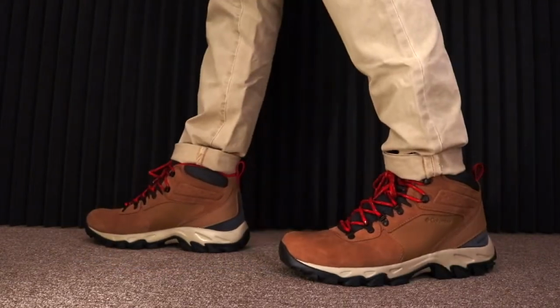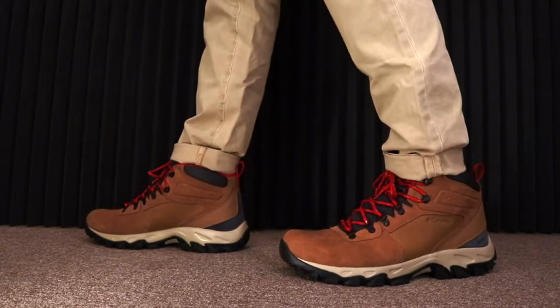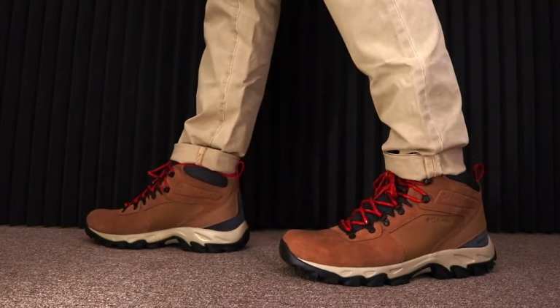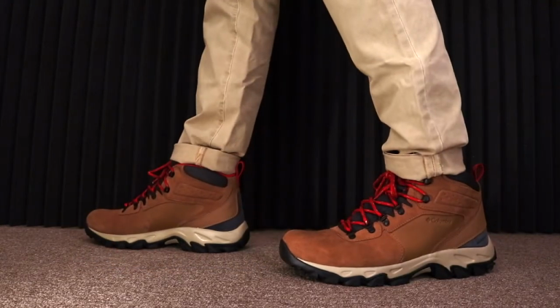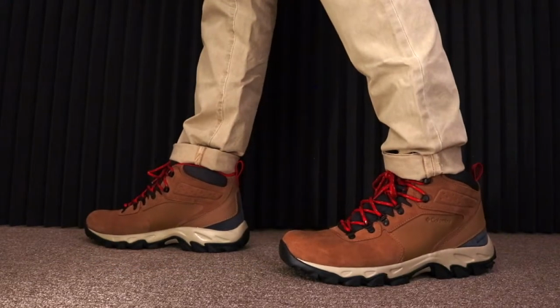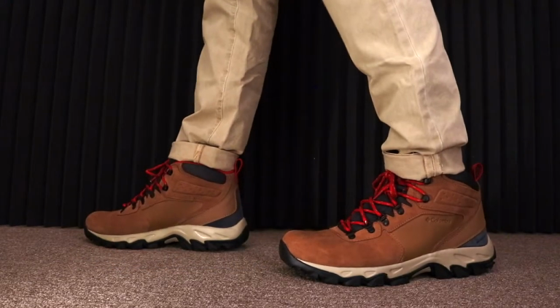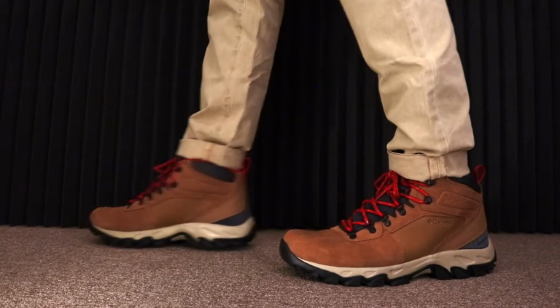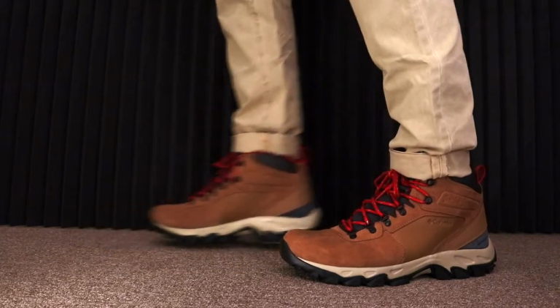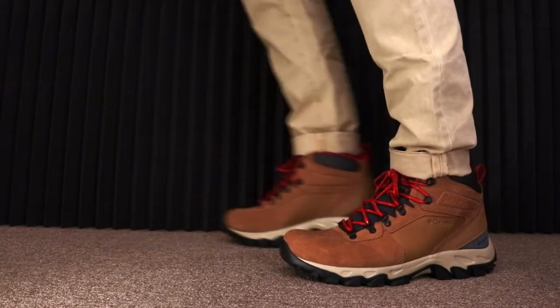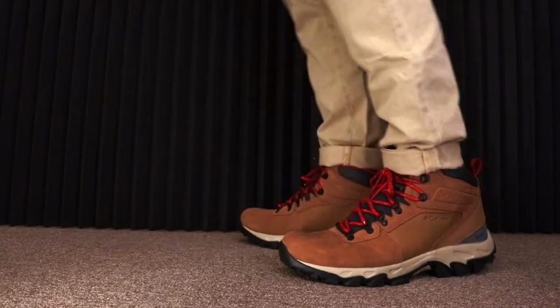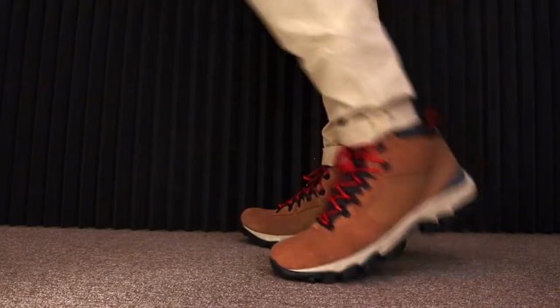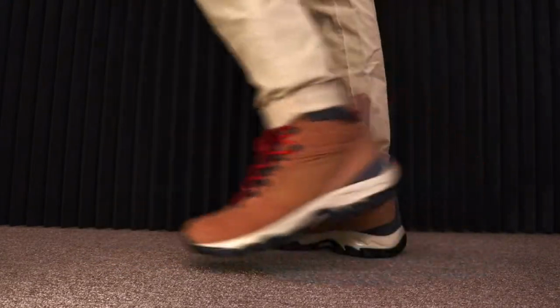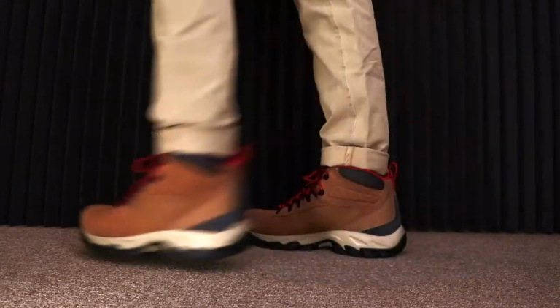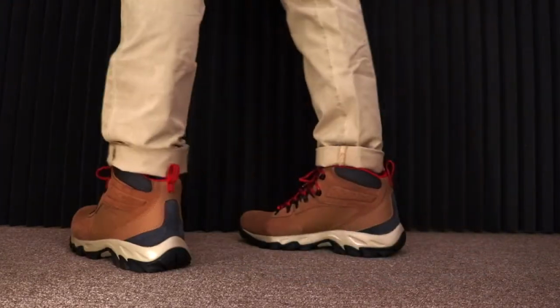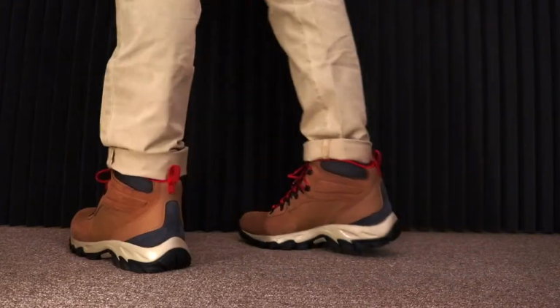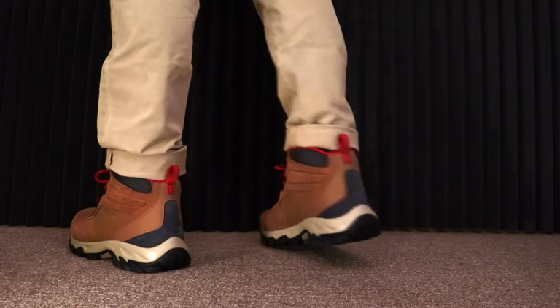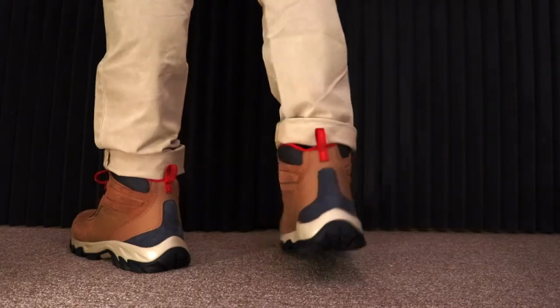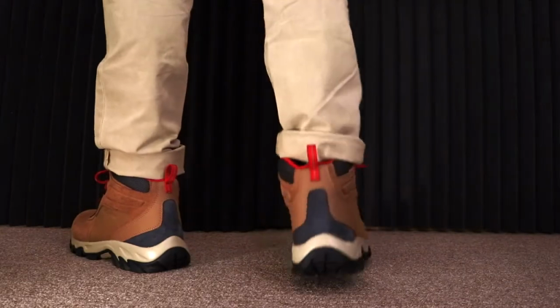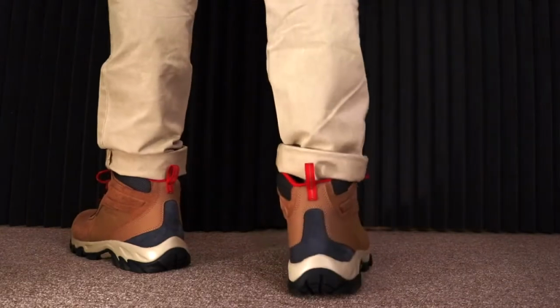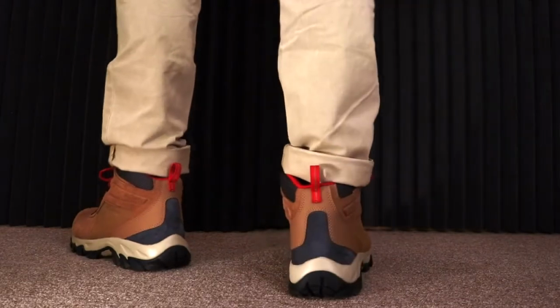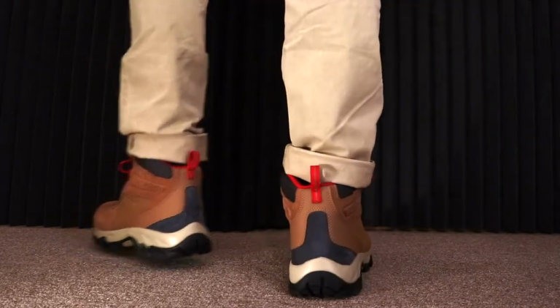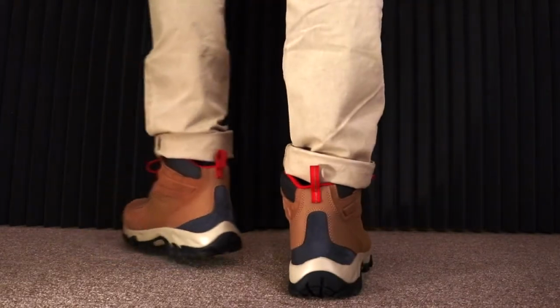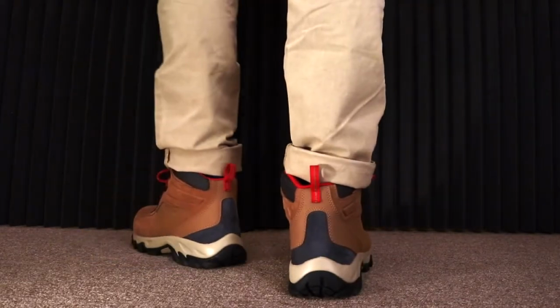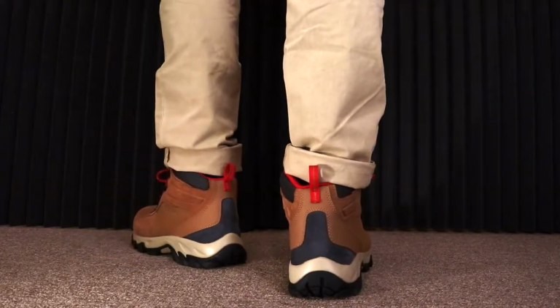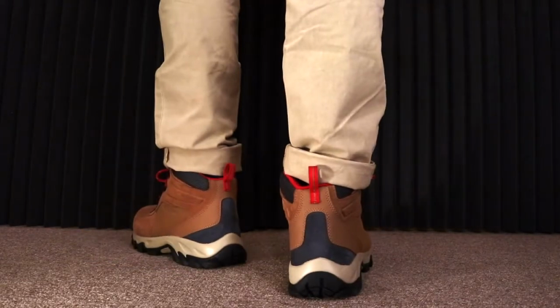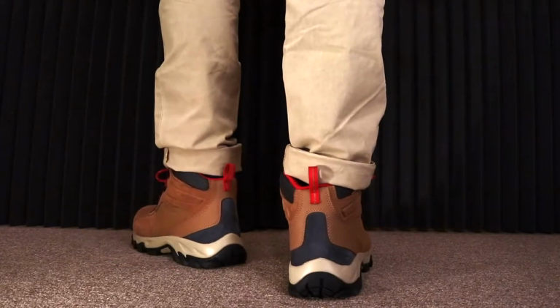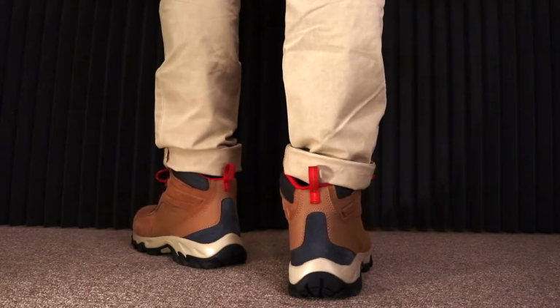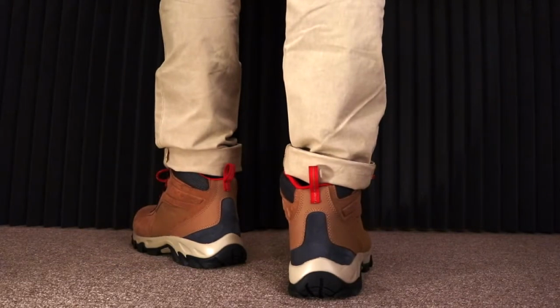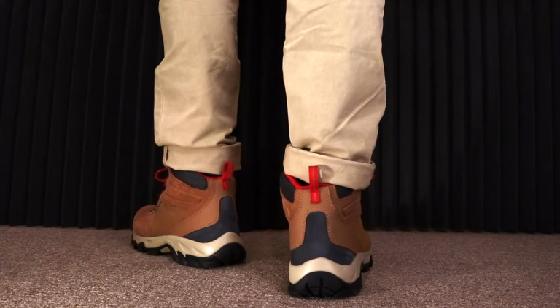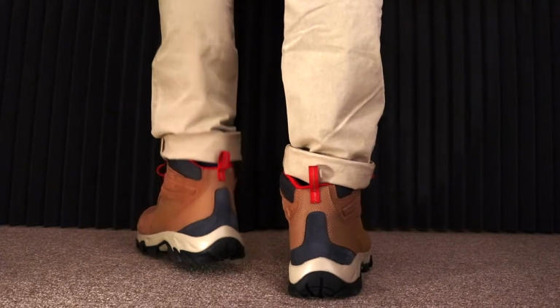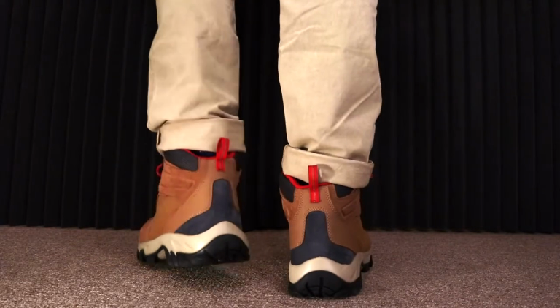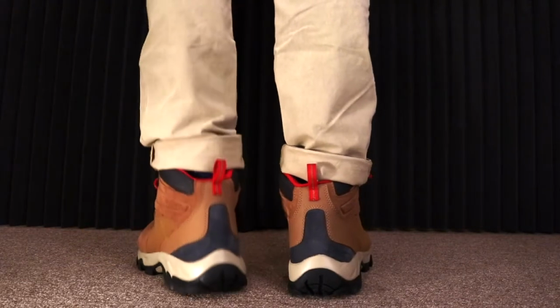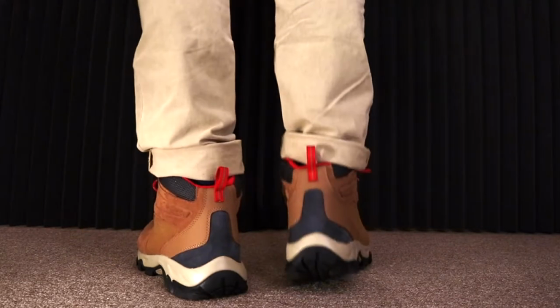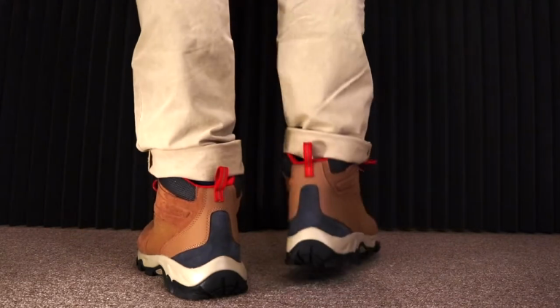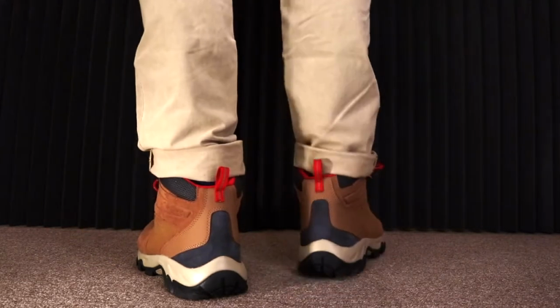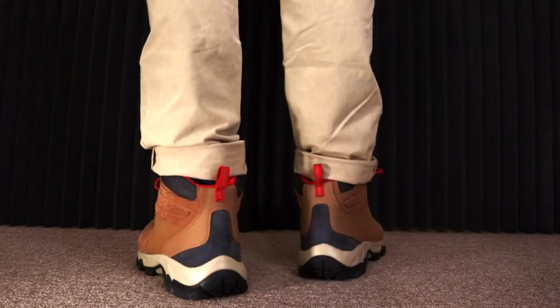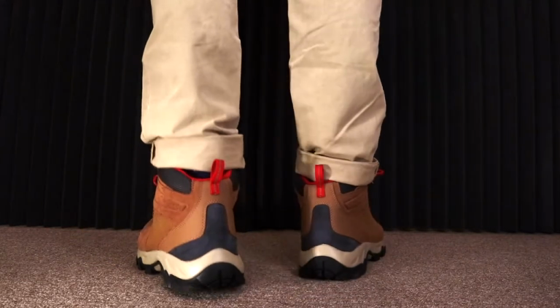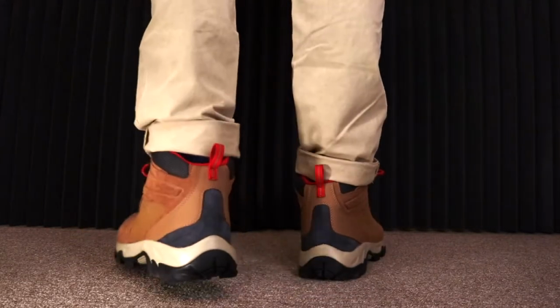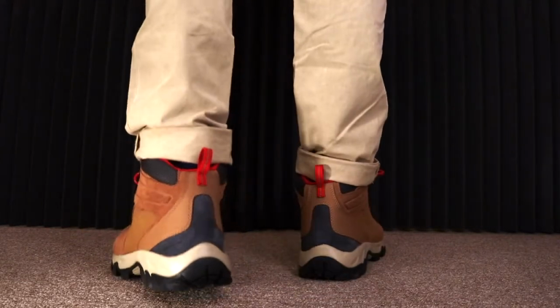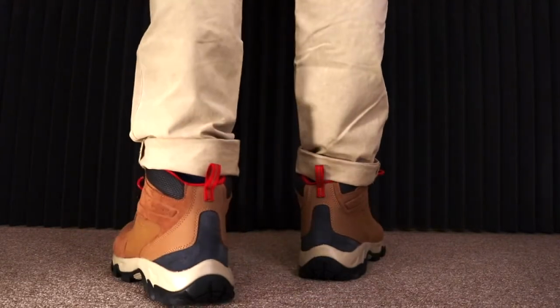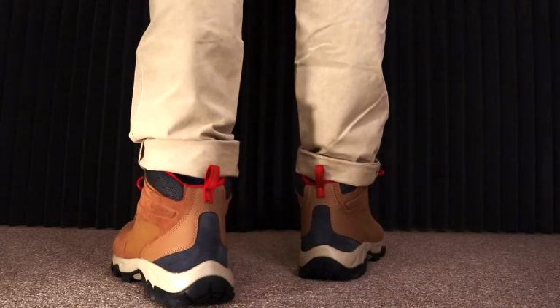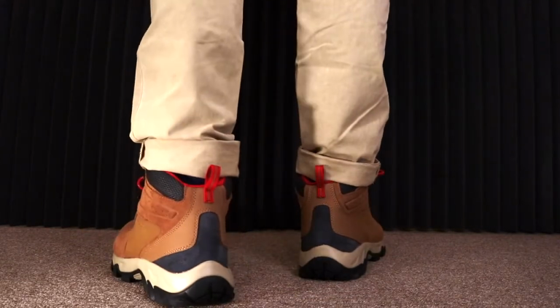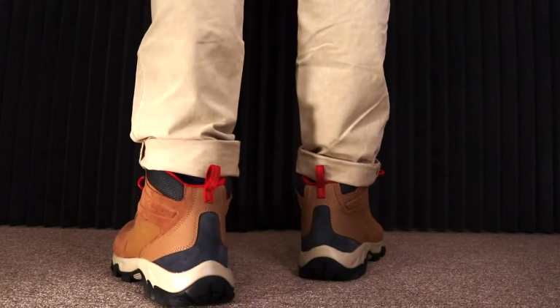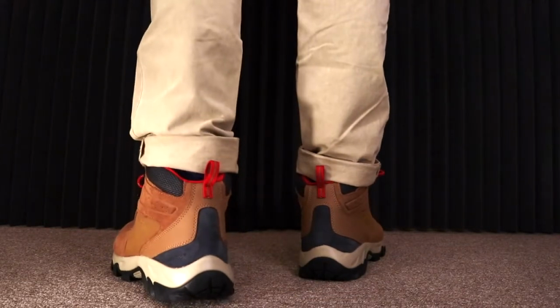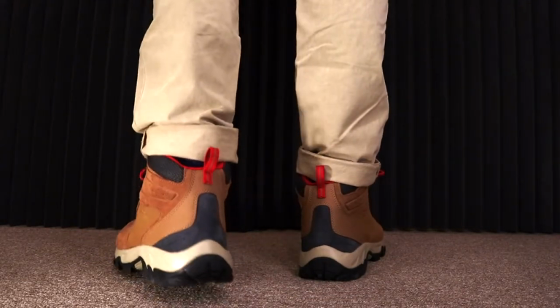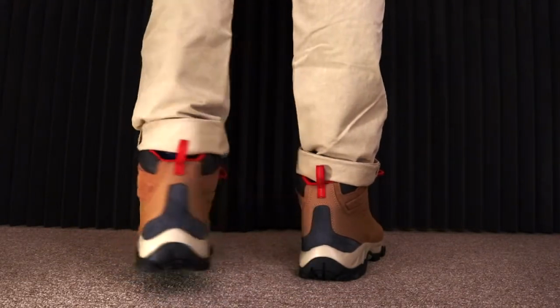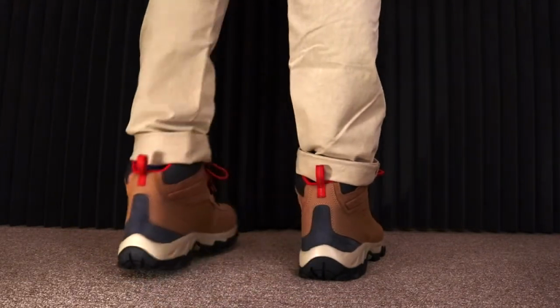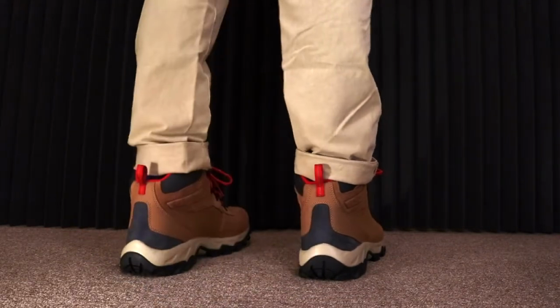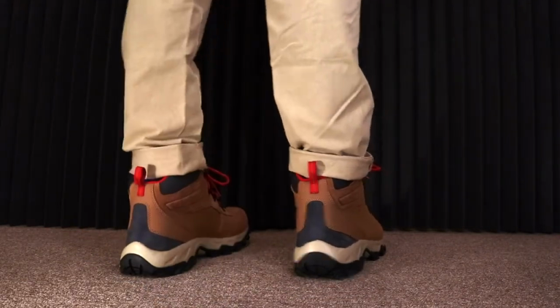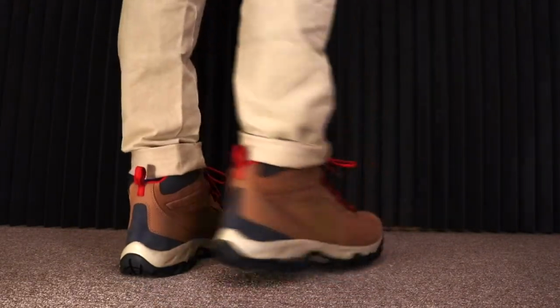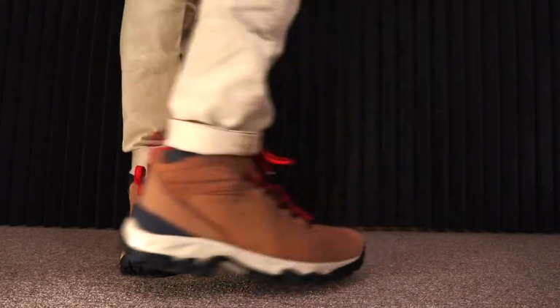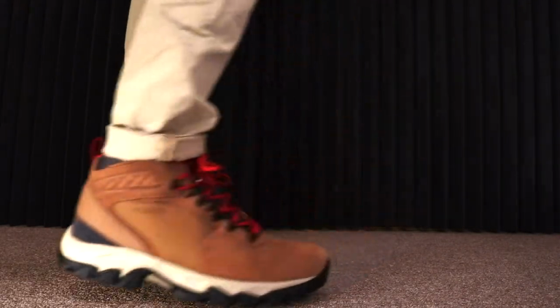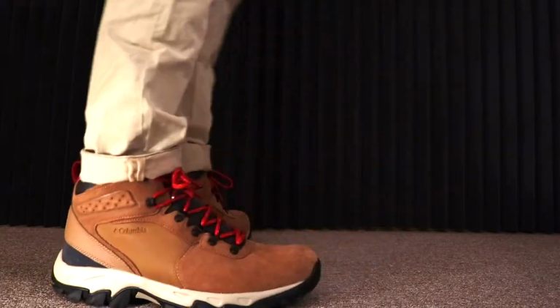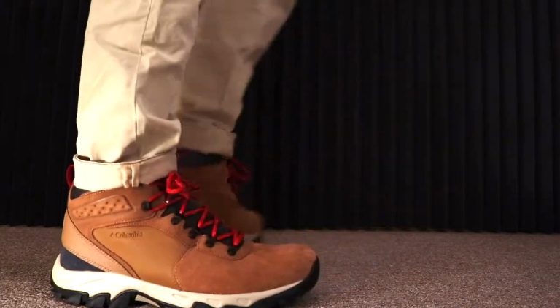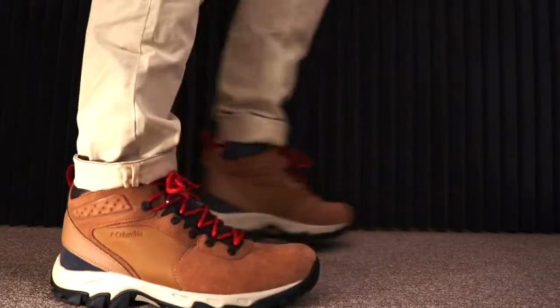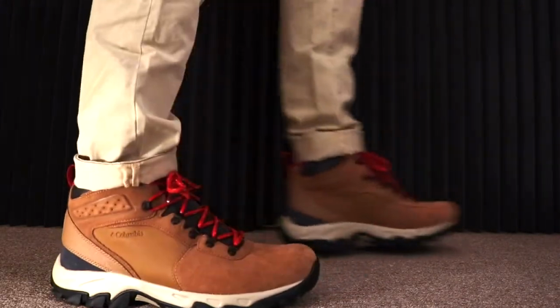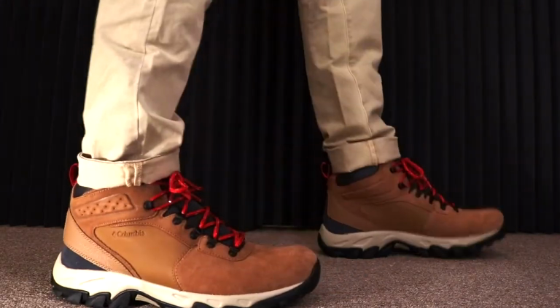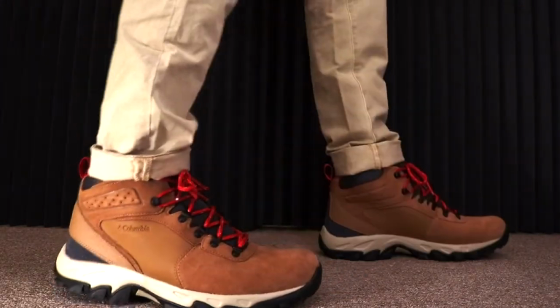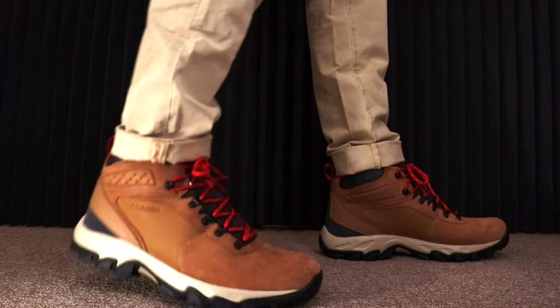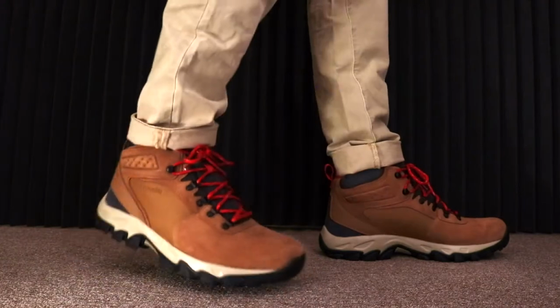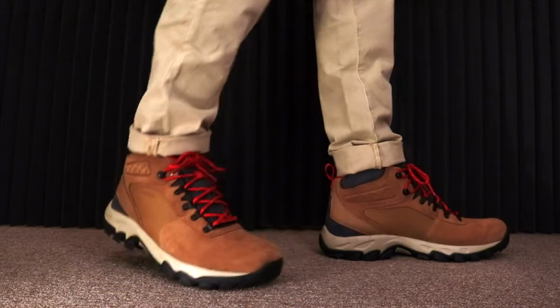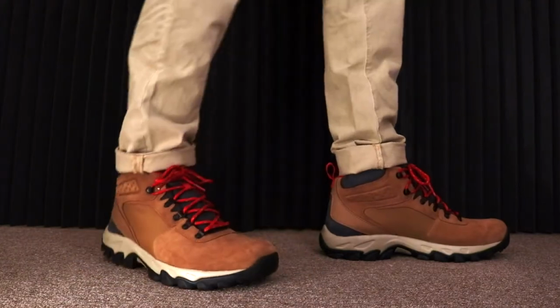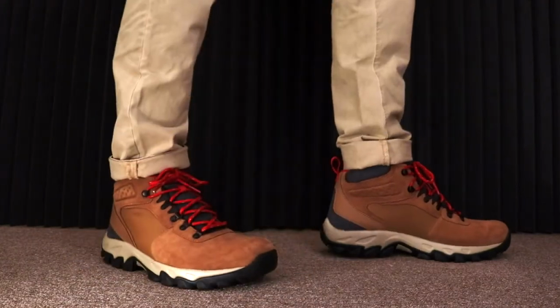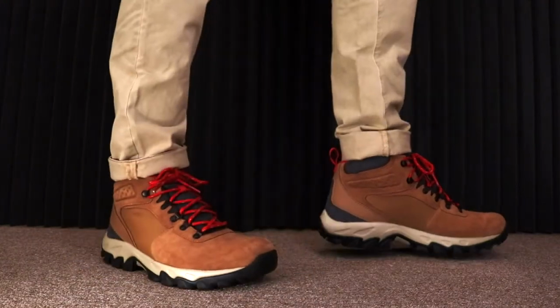The materials: the upper is suede and synthetic, the midsole is Tech-Lite EVA, and the outsole is Omni-Grip rubber.